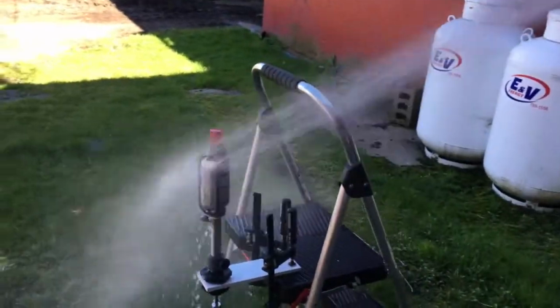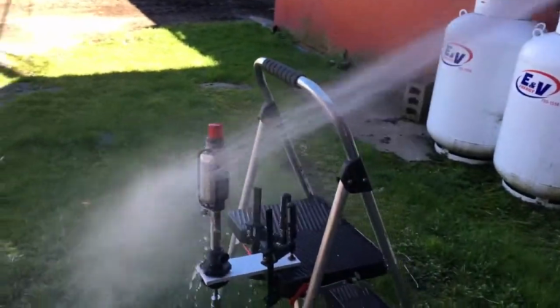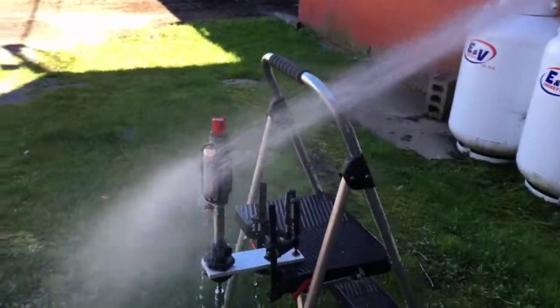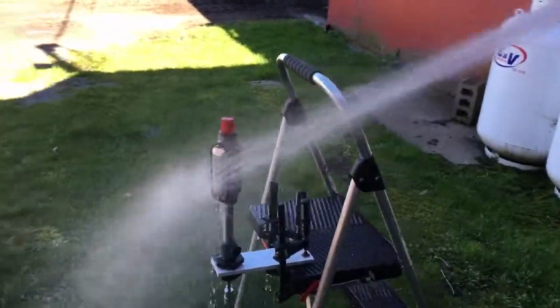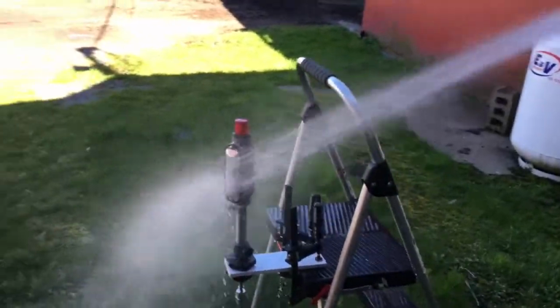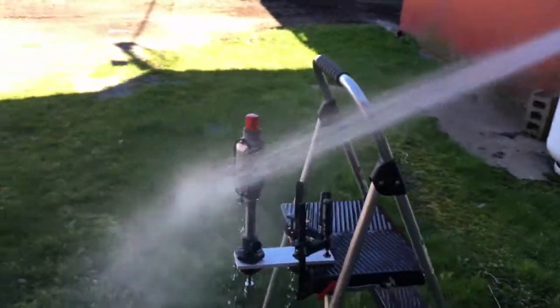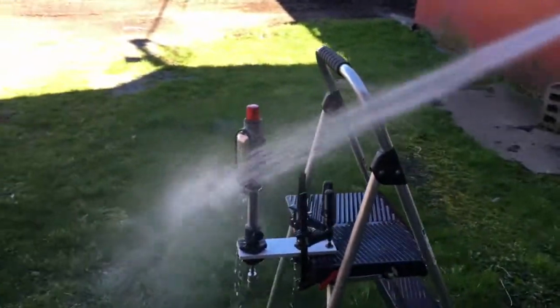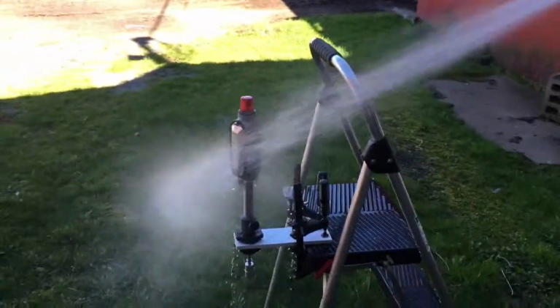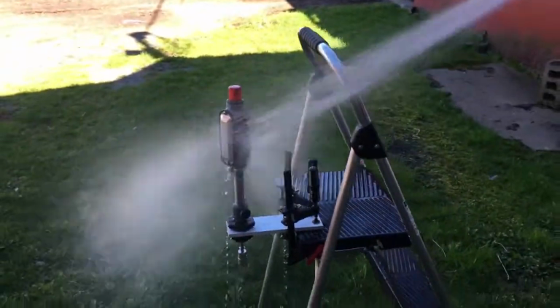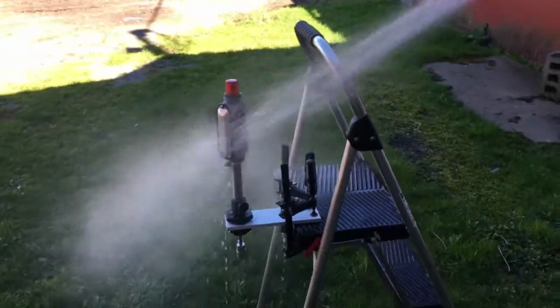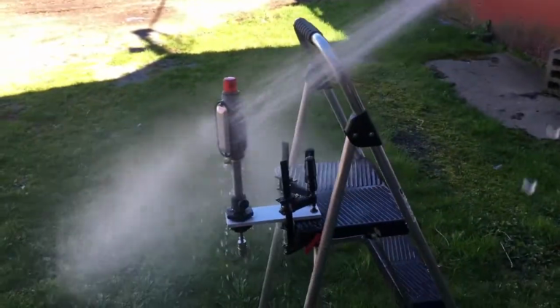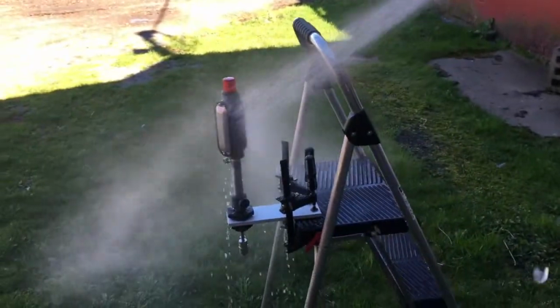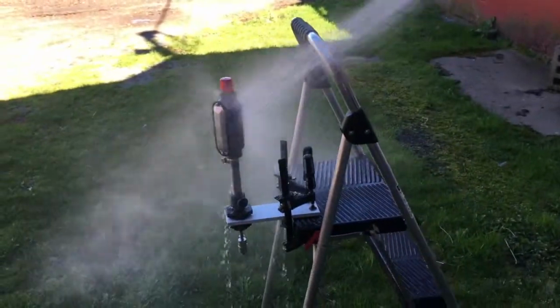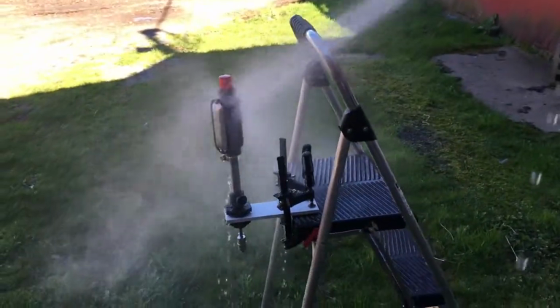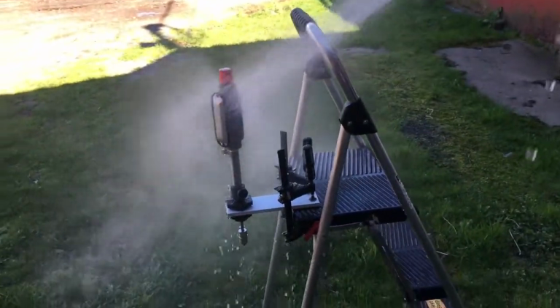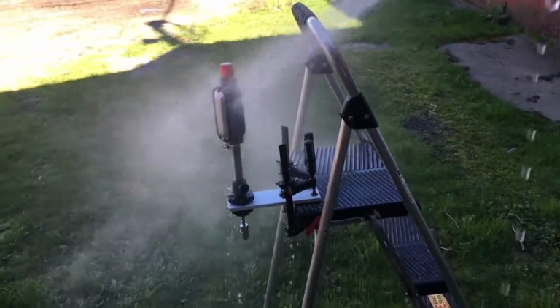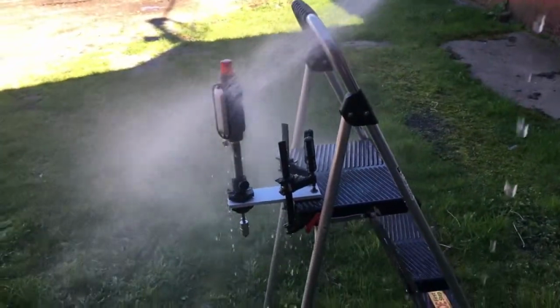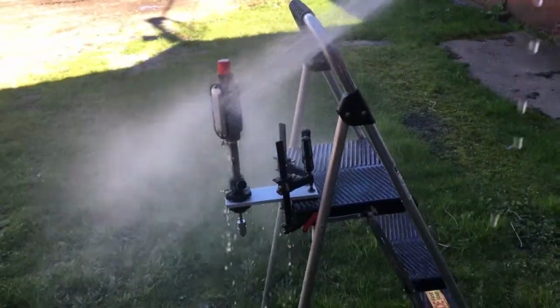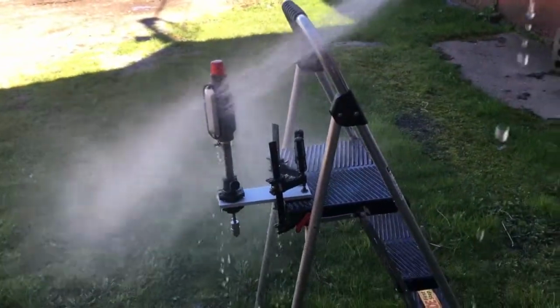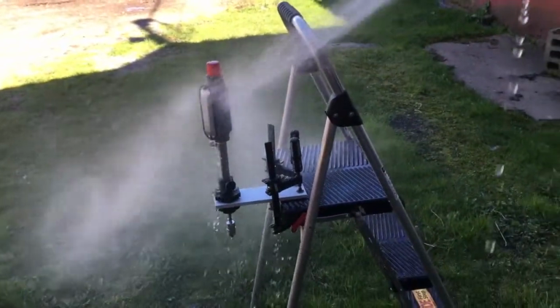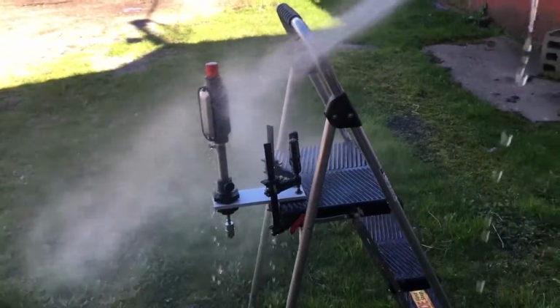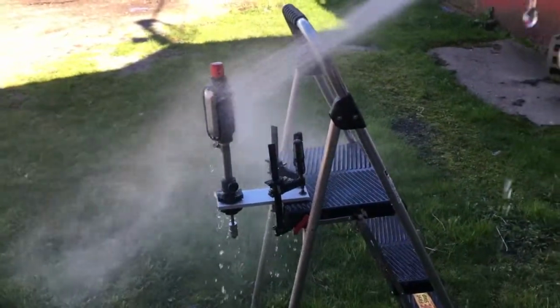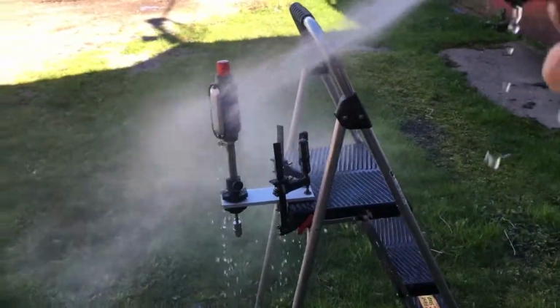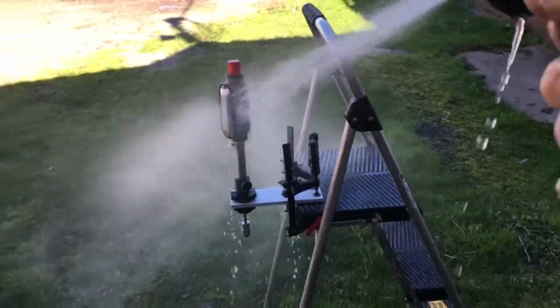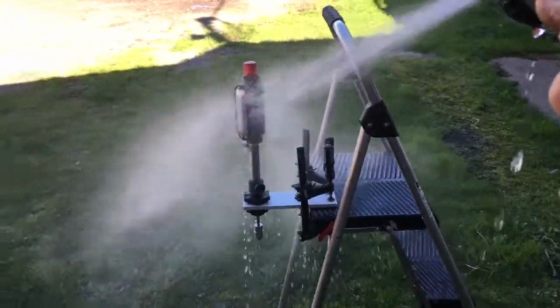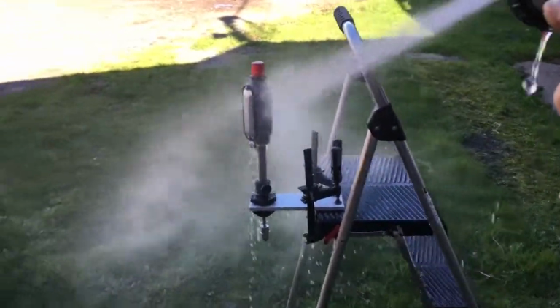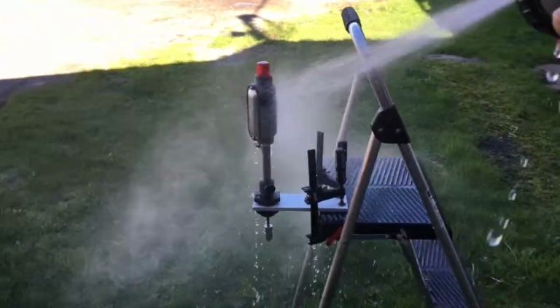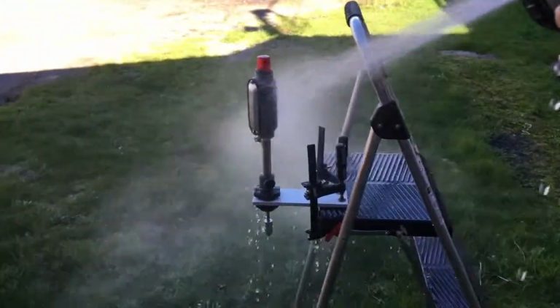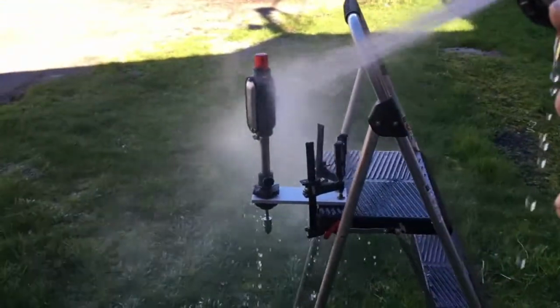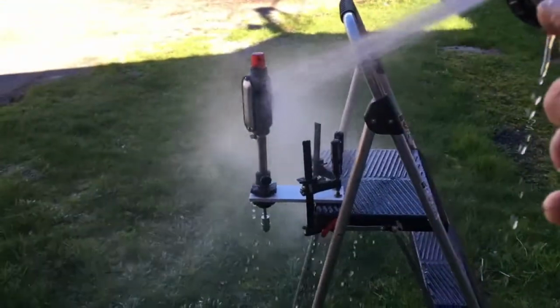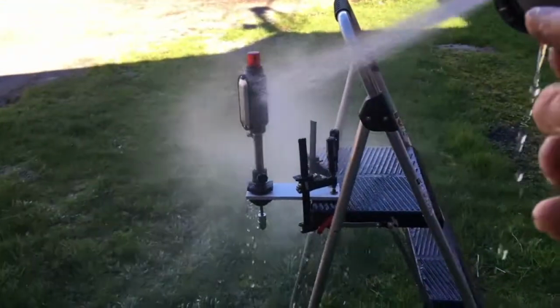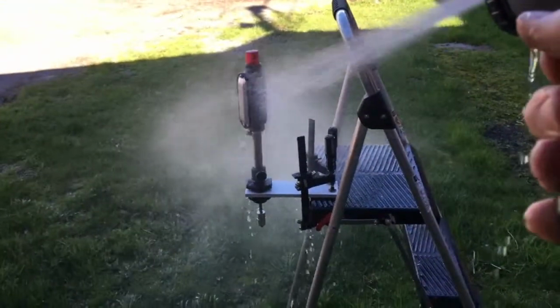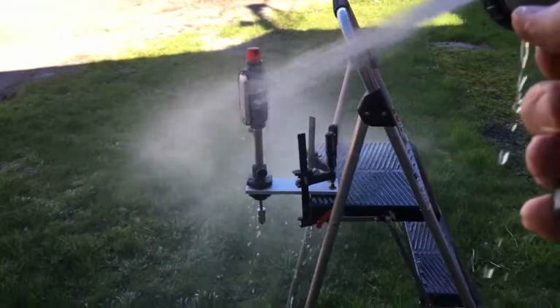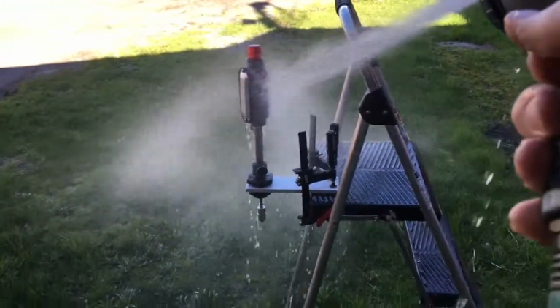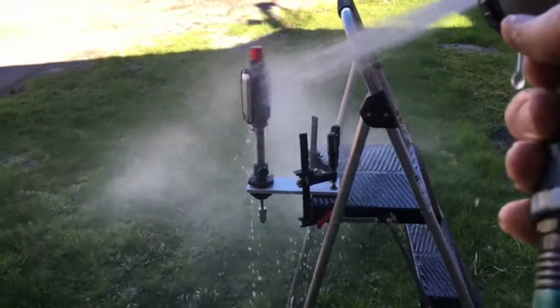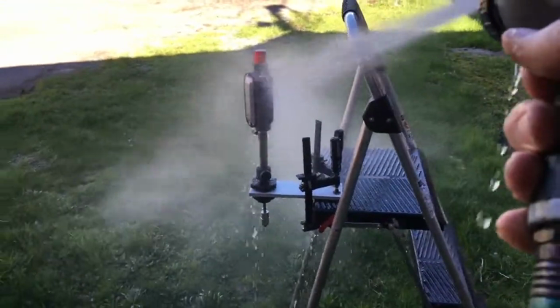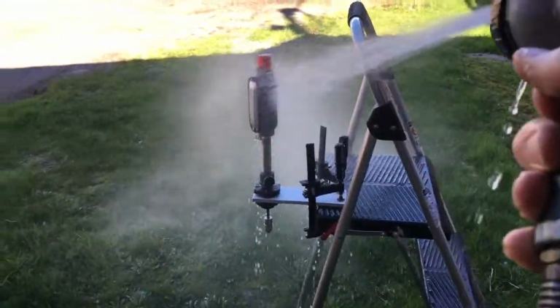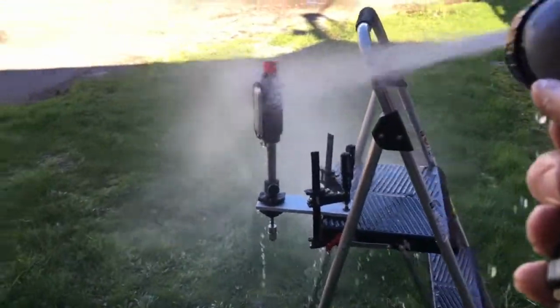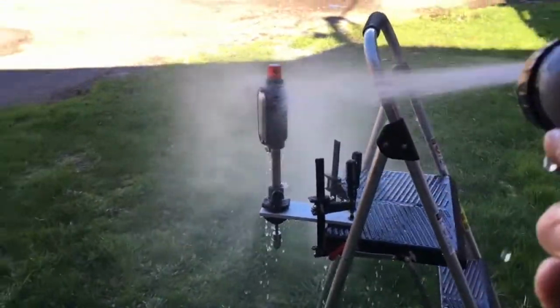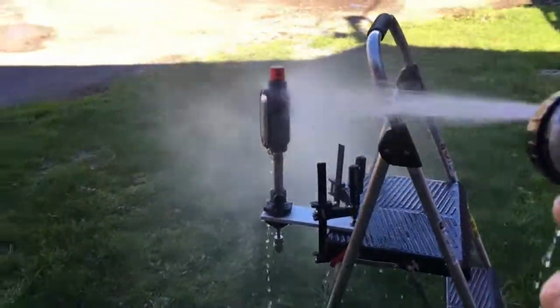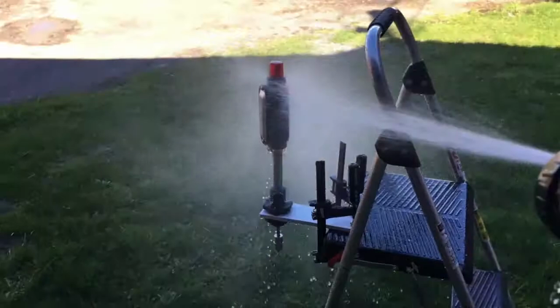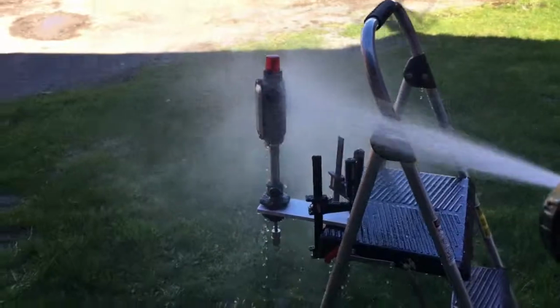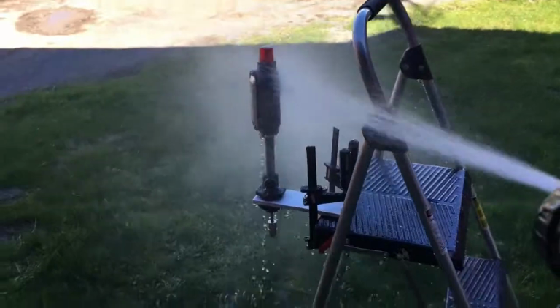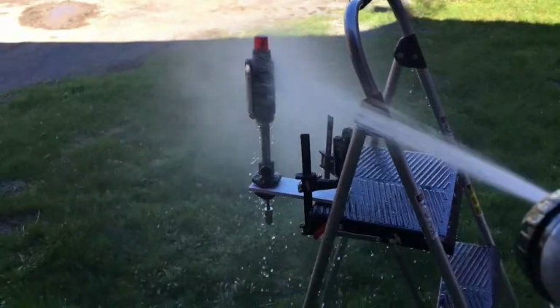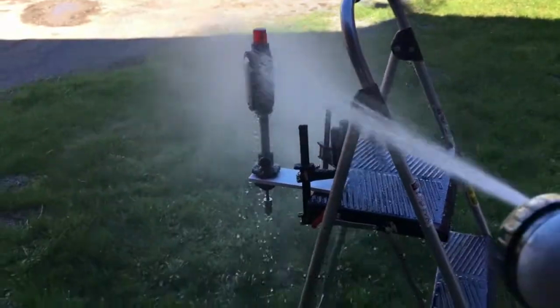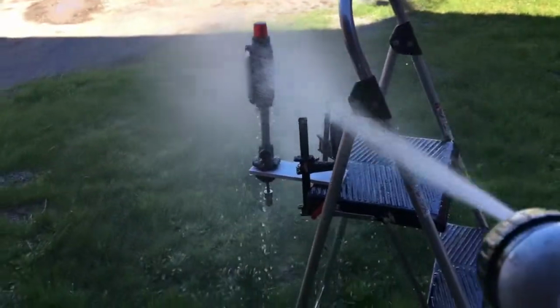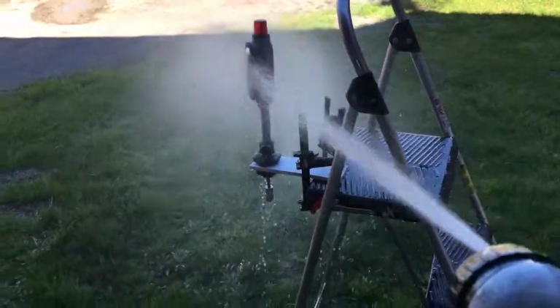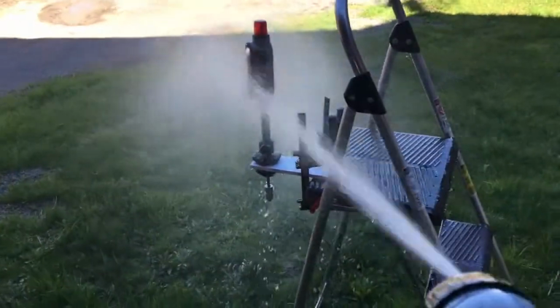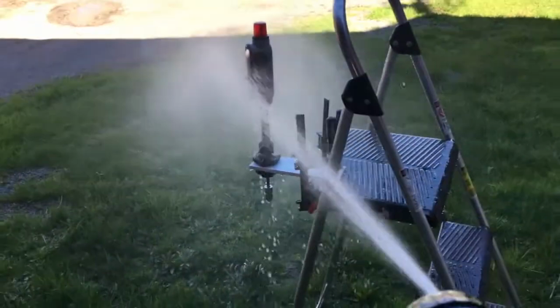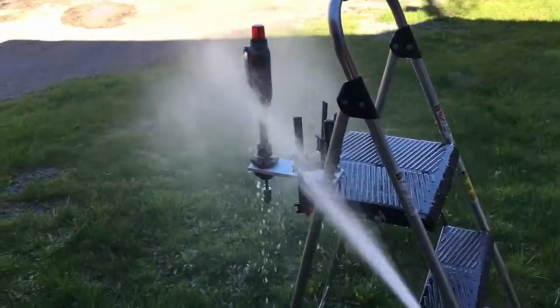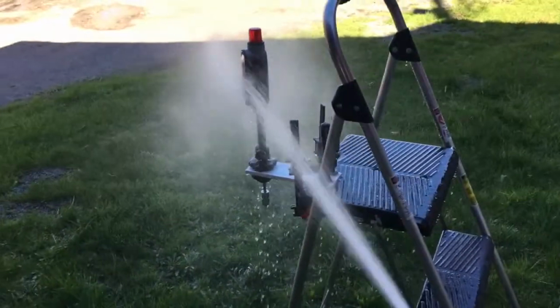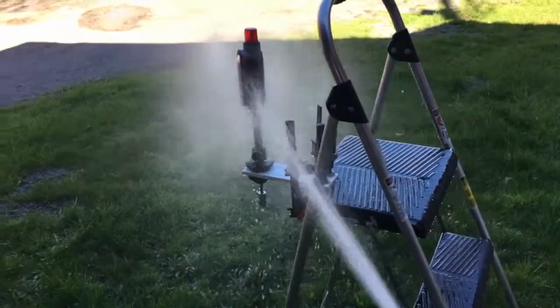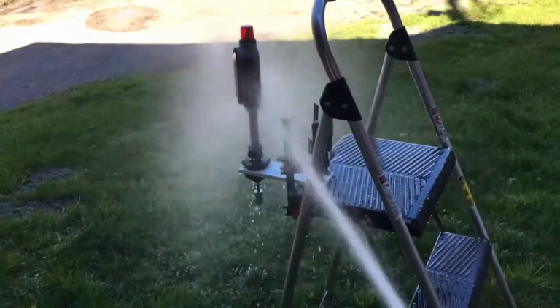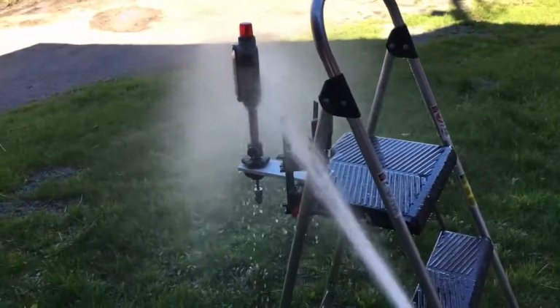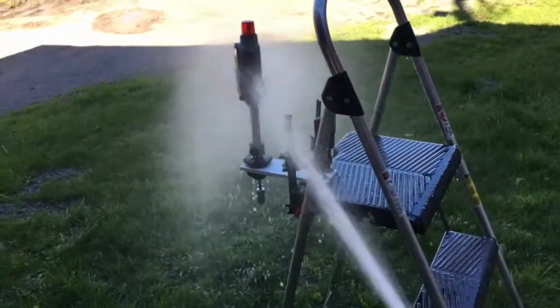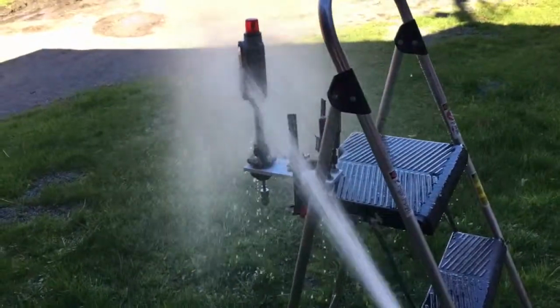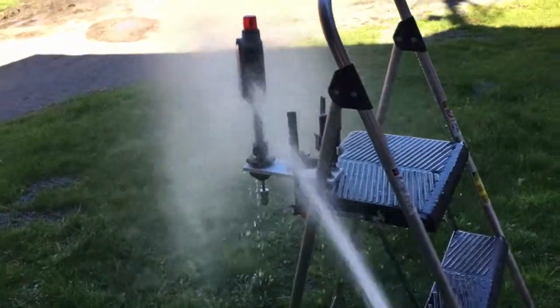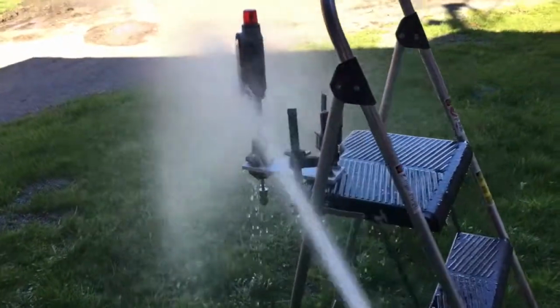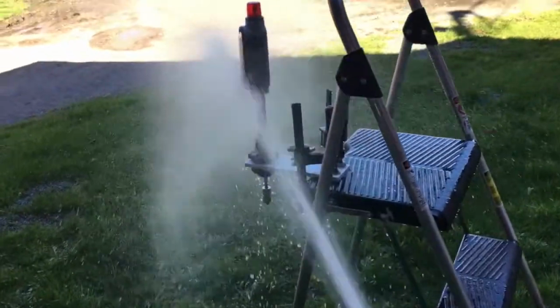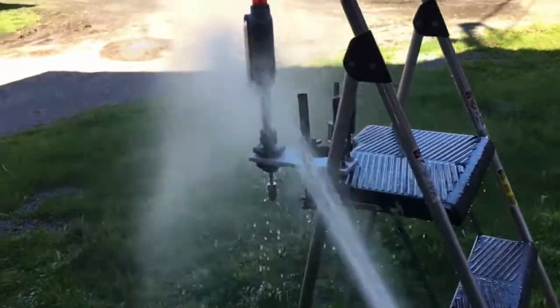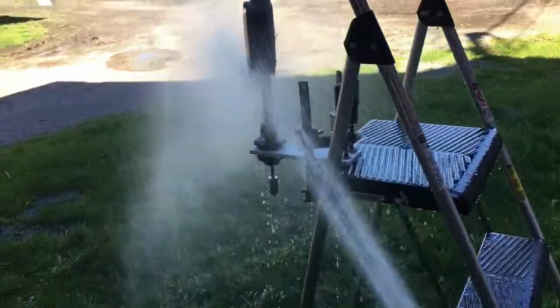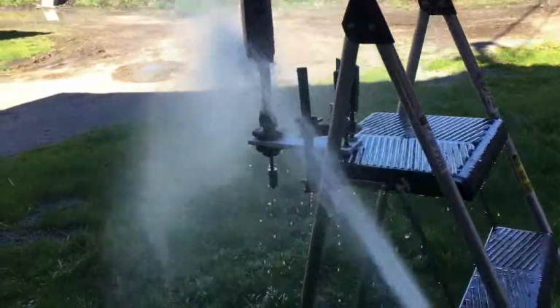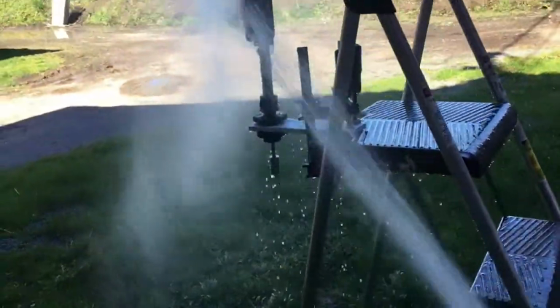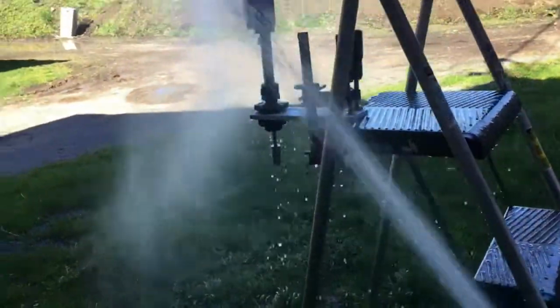So to do the test properly, you need to spray it from every conceivable angle.